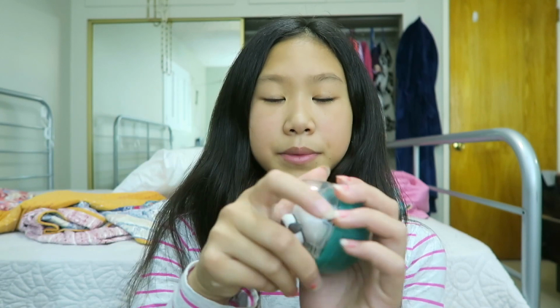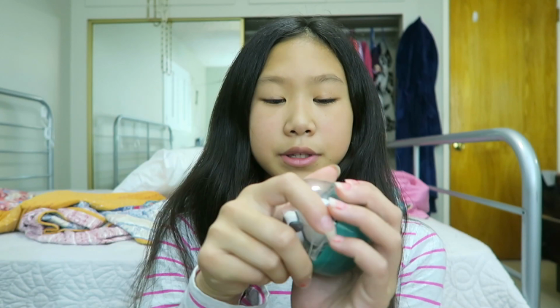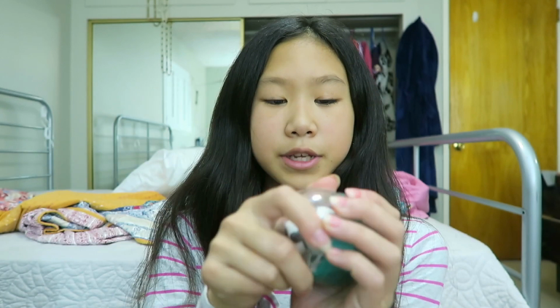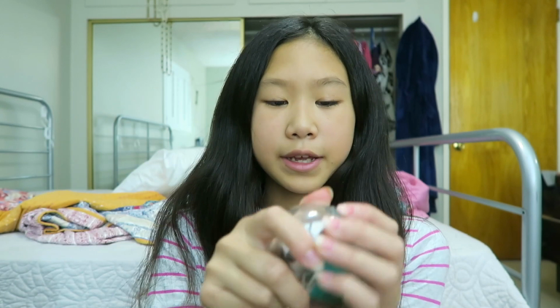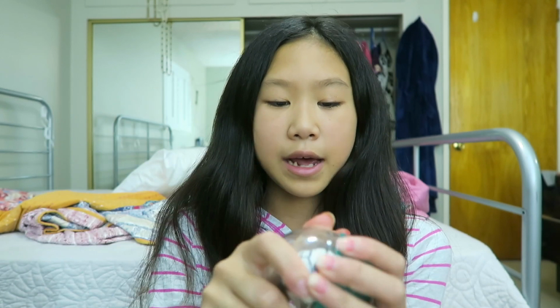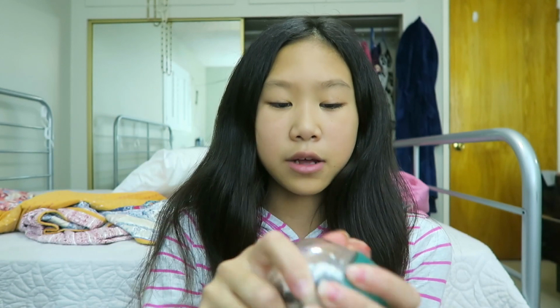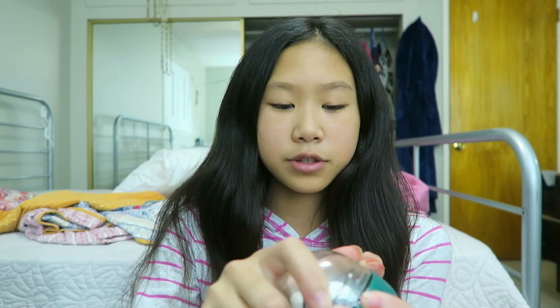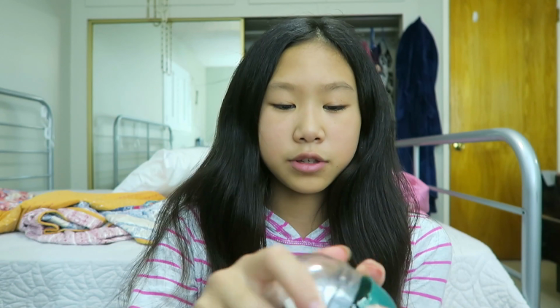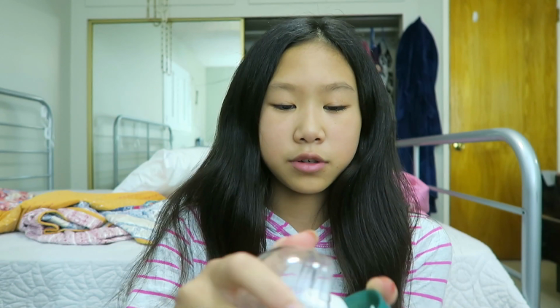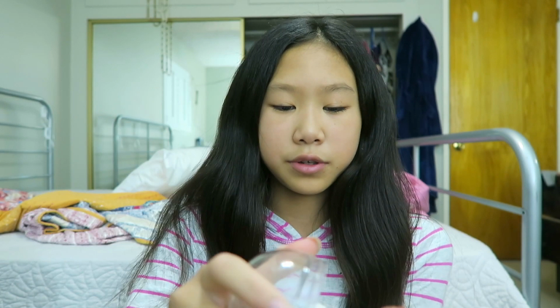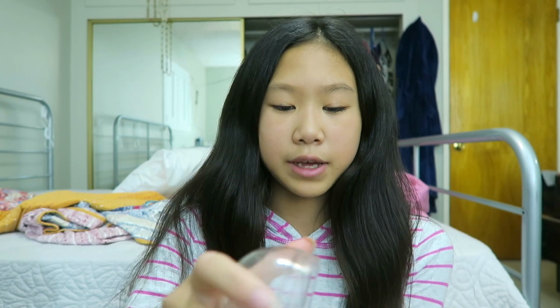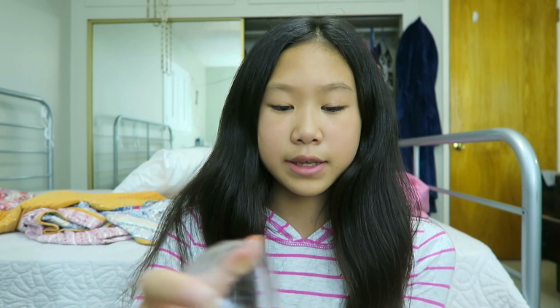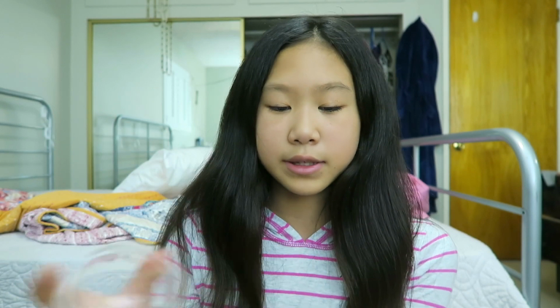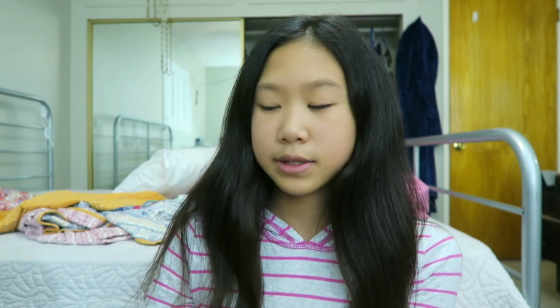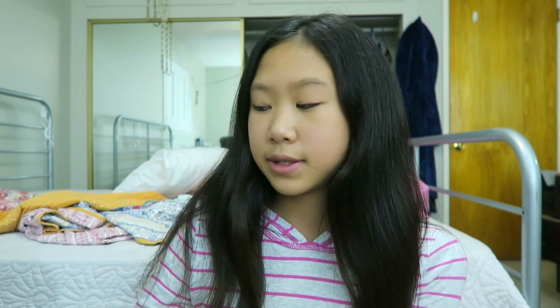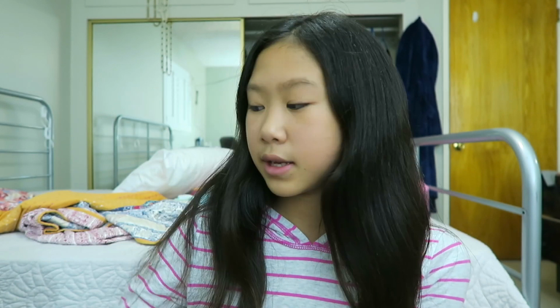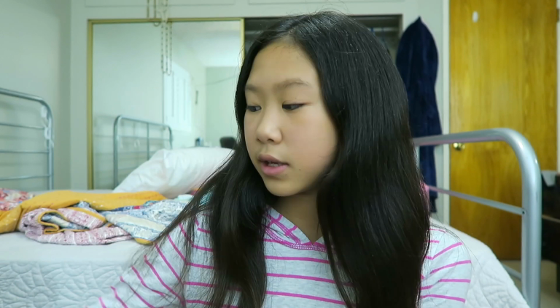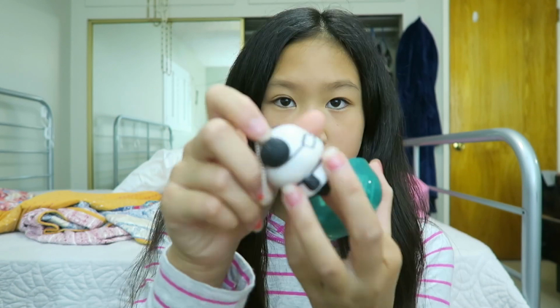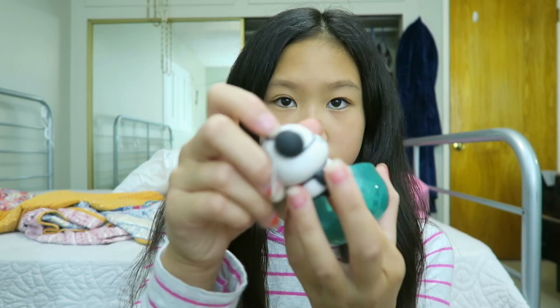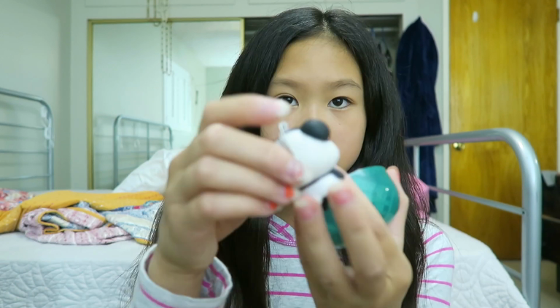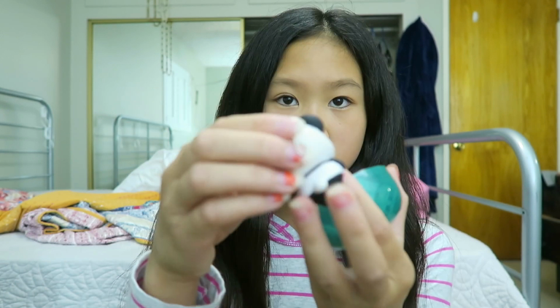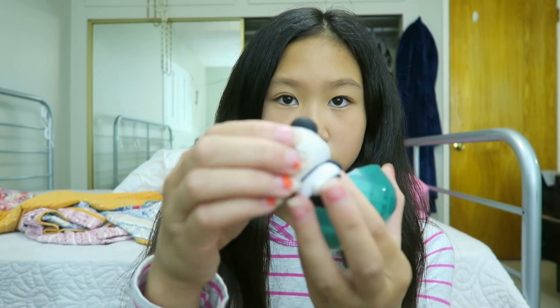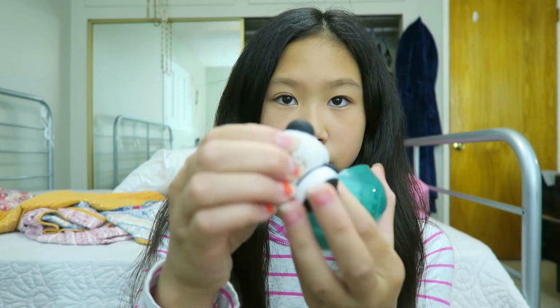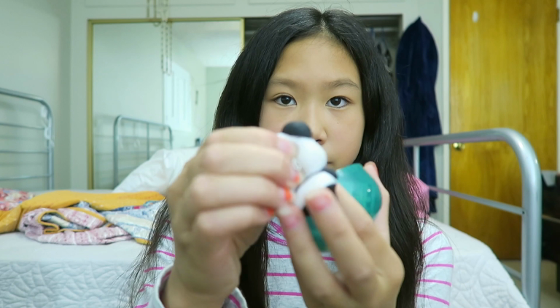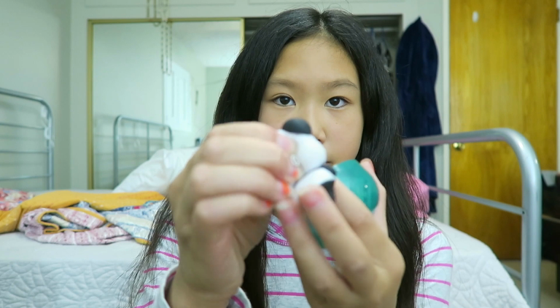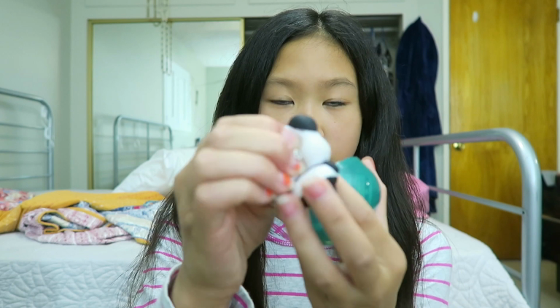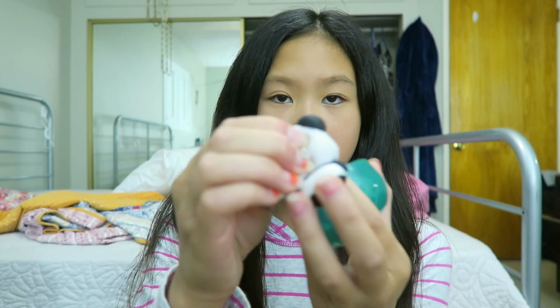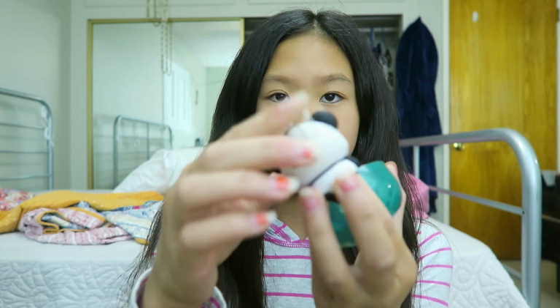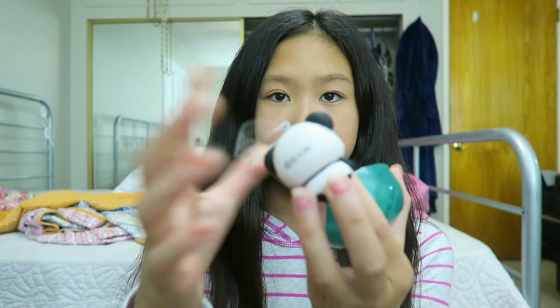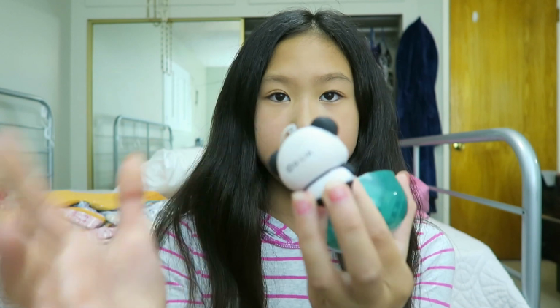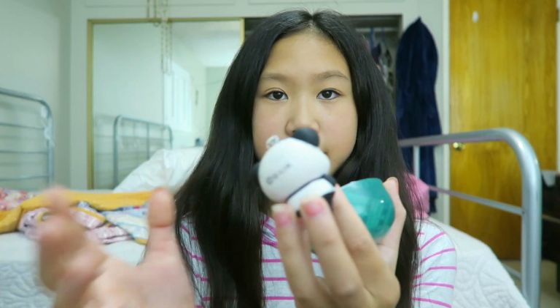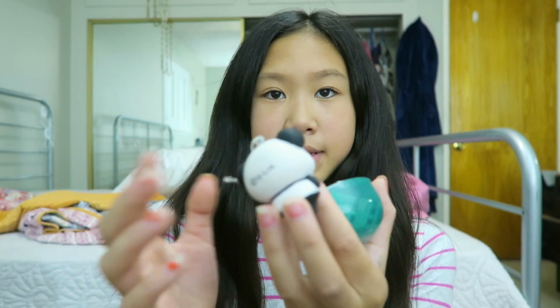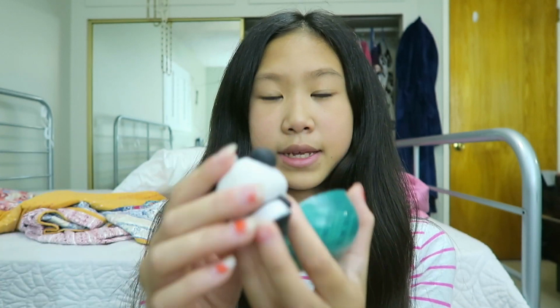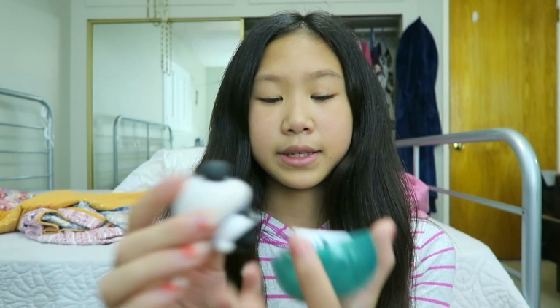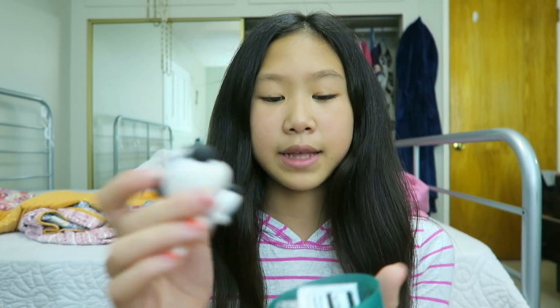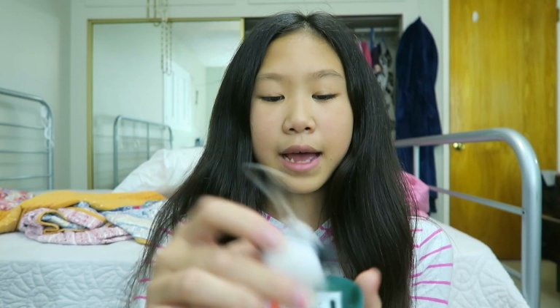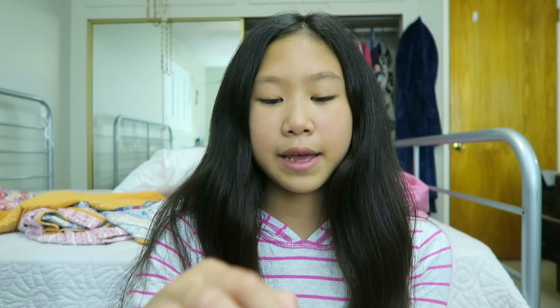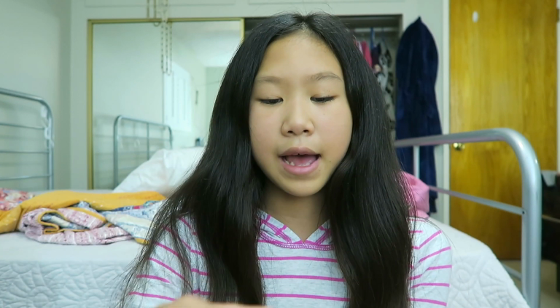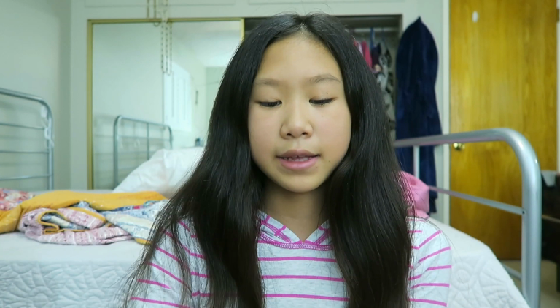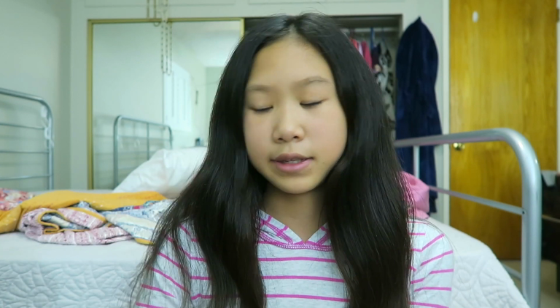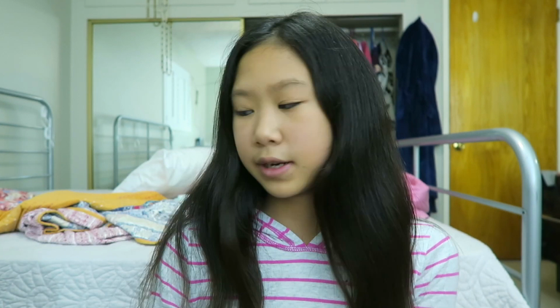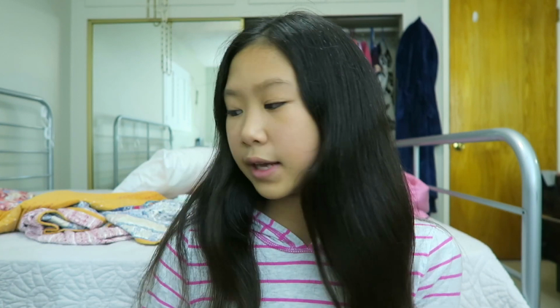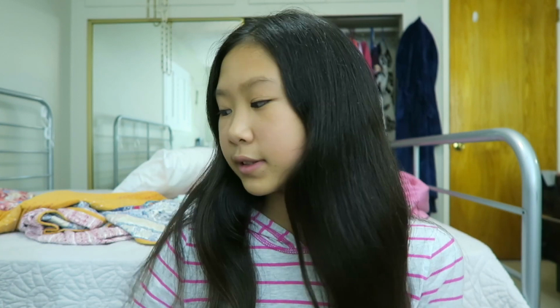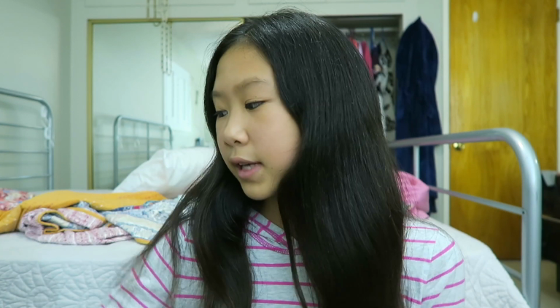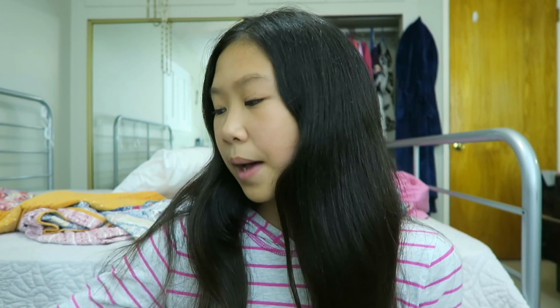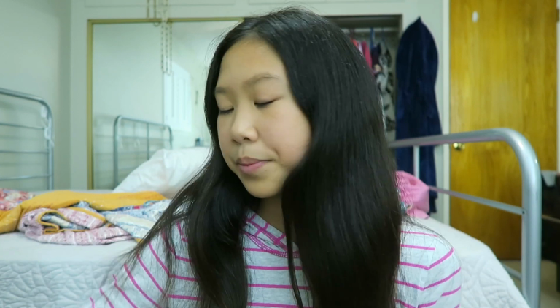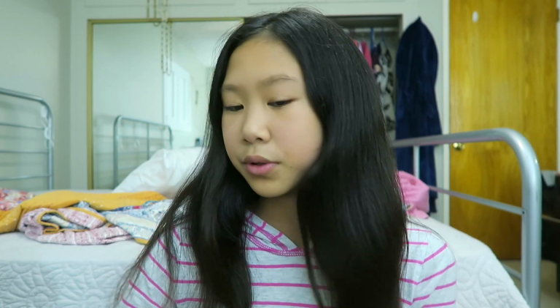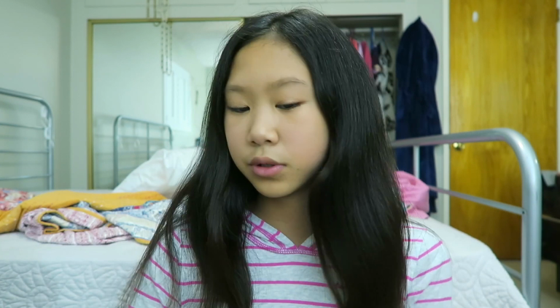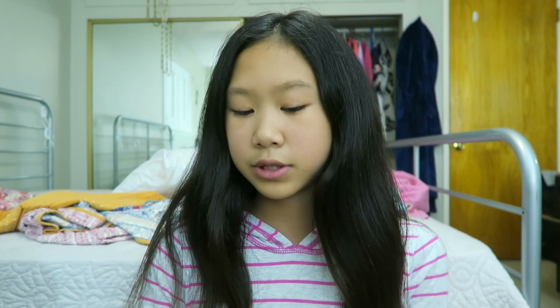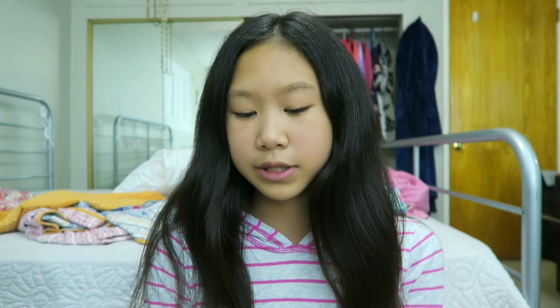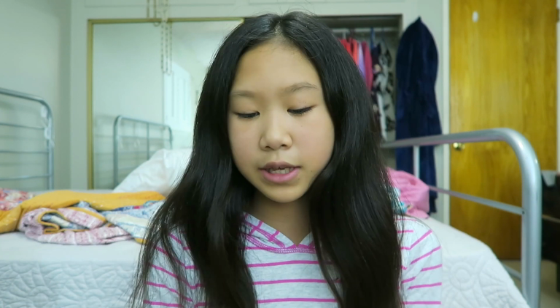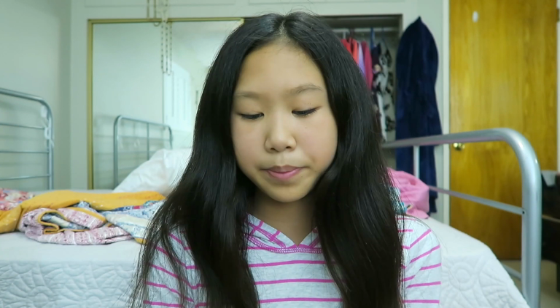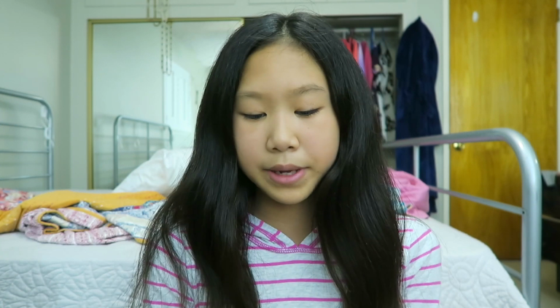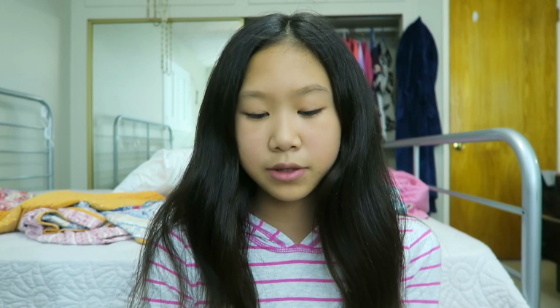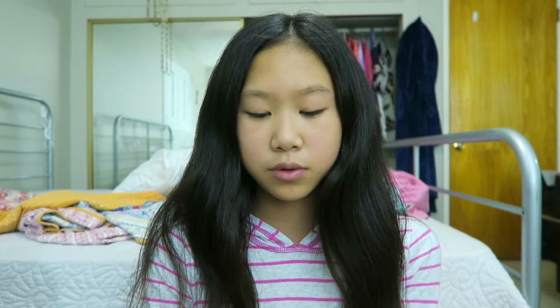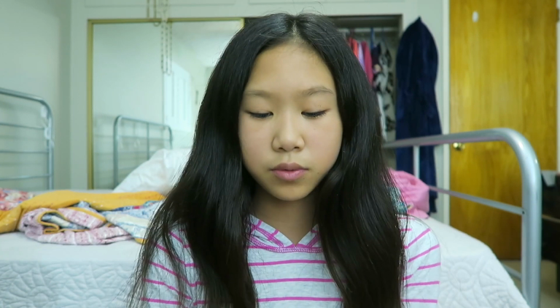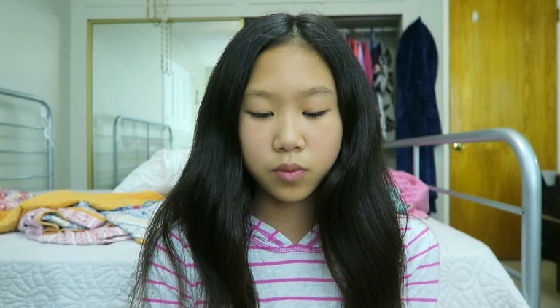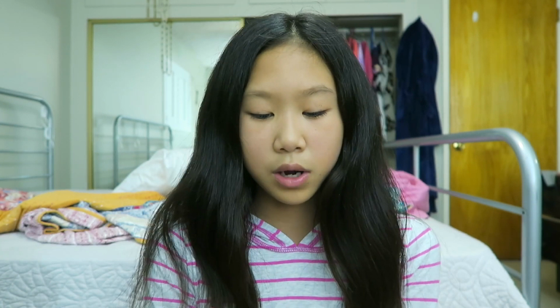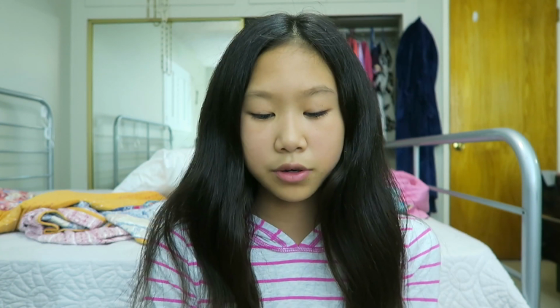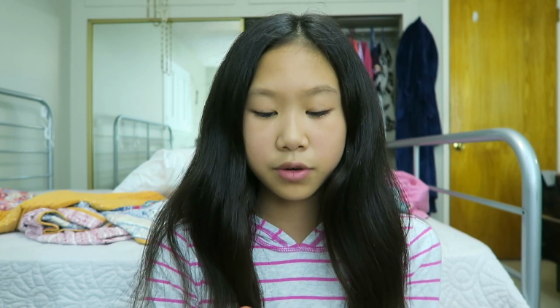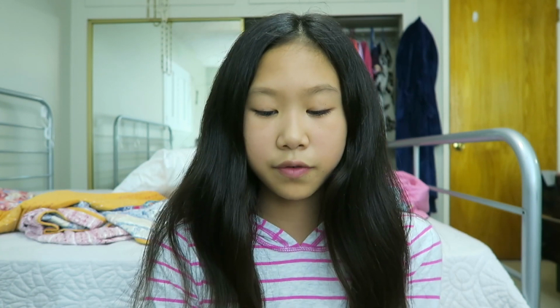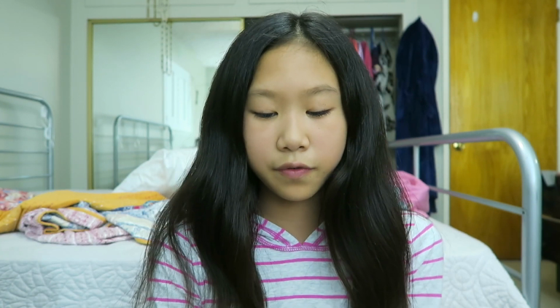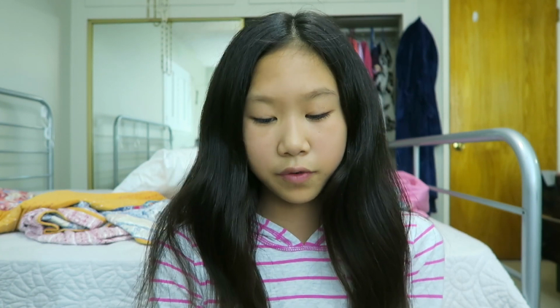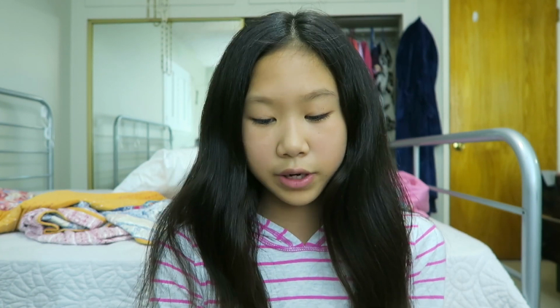I'm going to take it out so you guys can see it. The only reason I would bring this is that it has a nice capsule to keep it water-free.